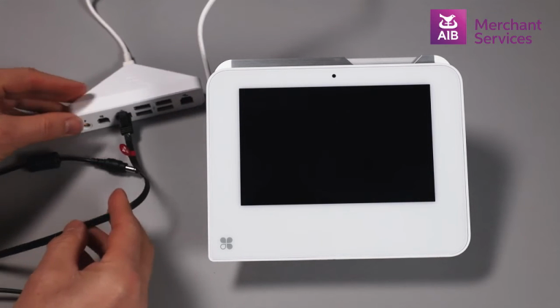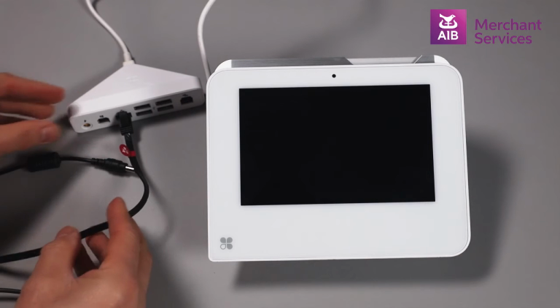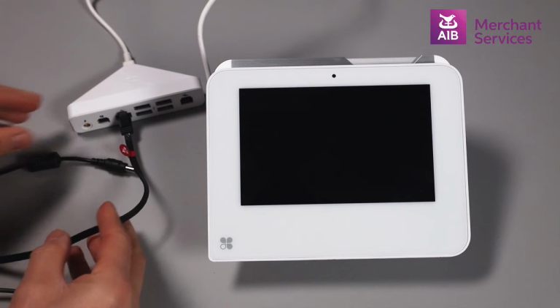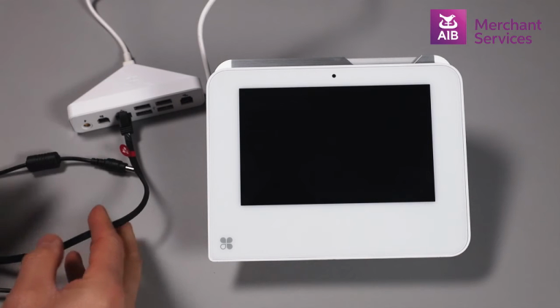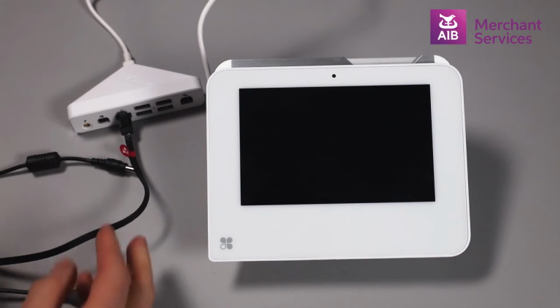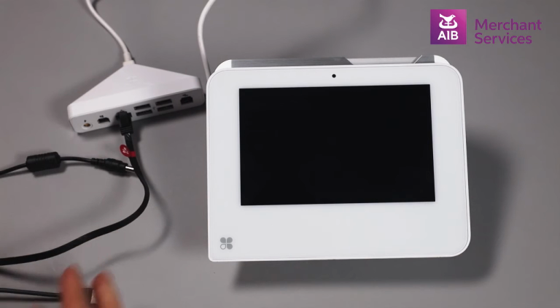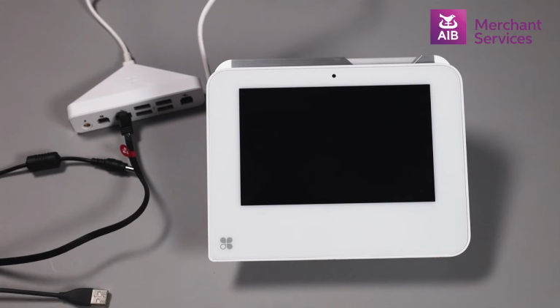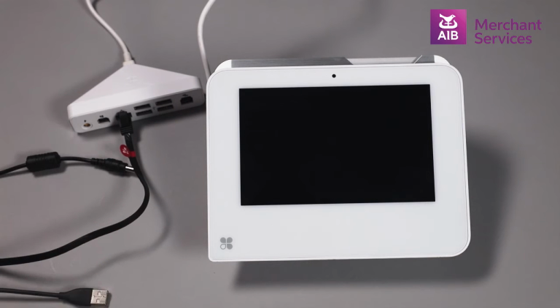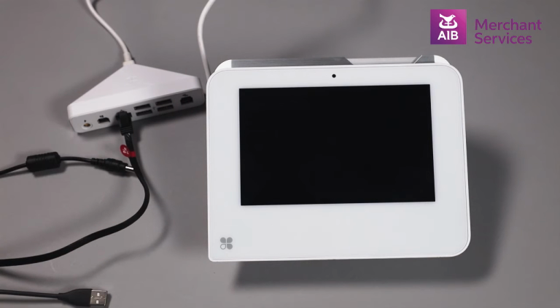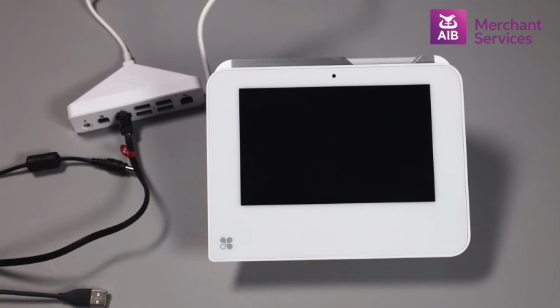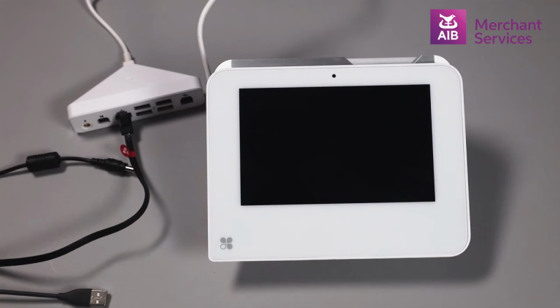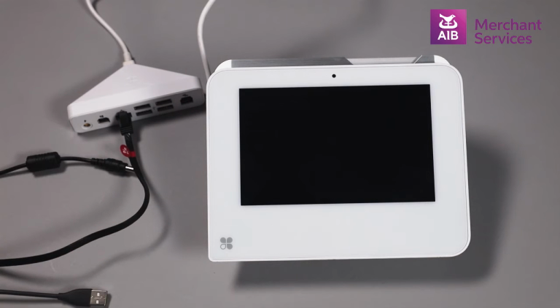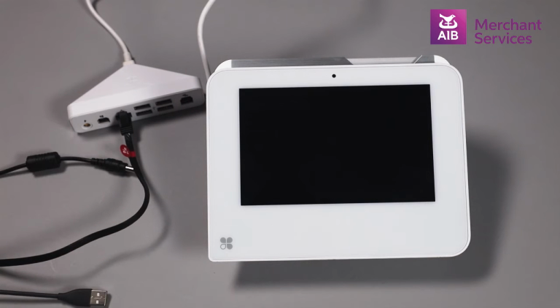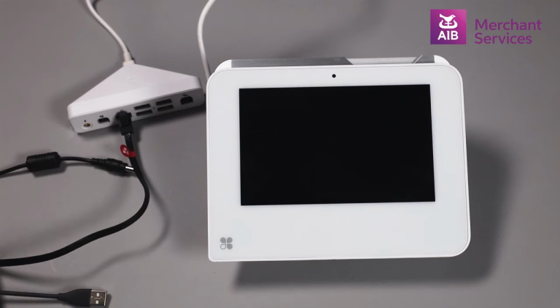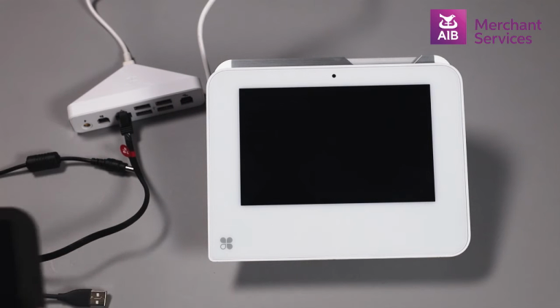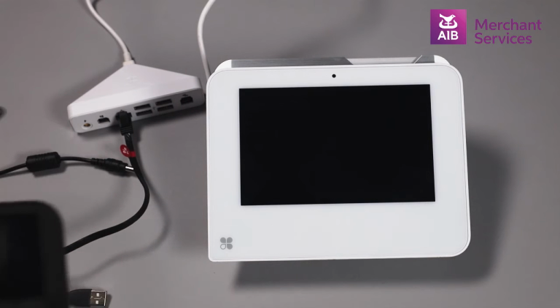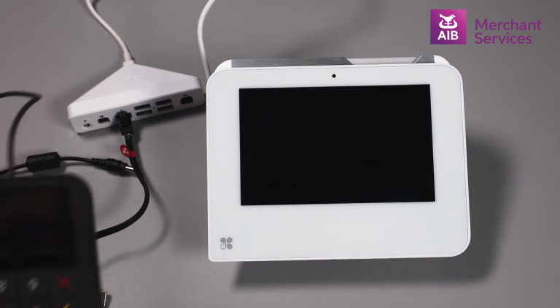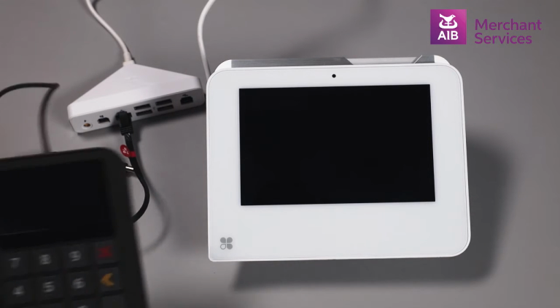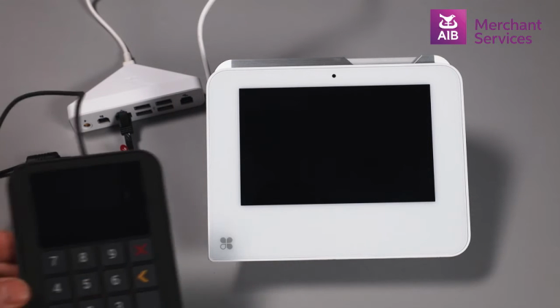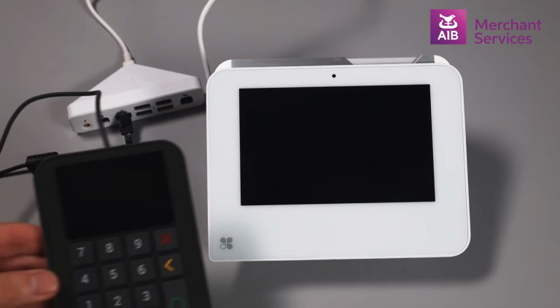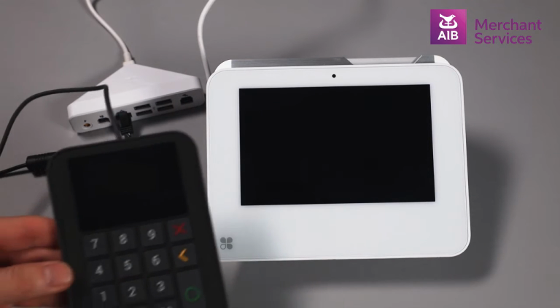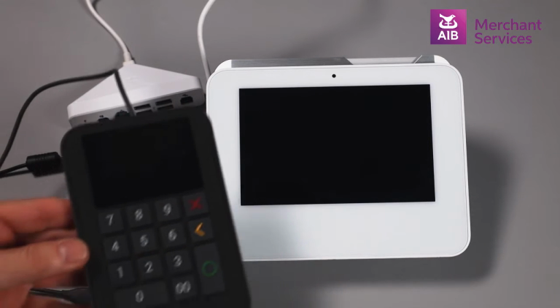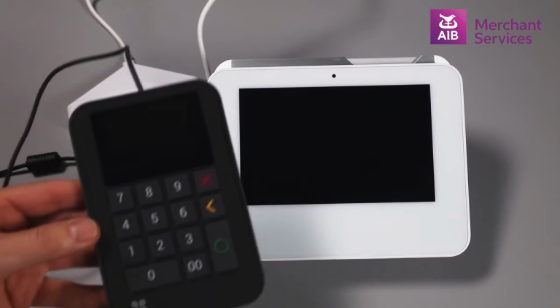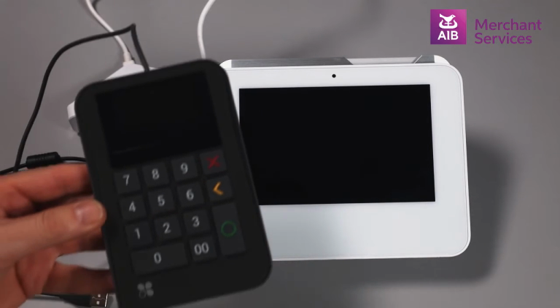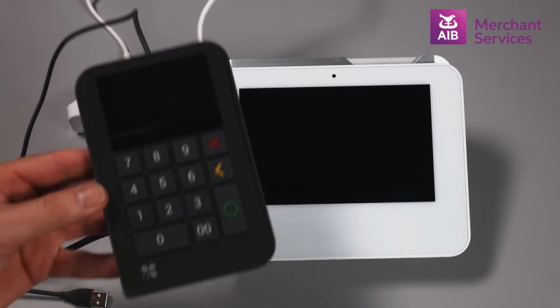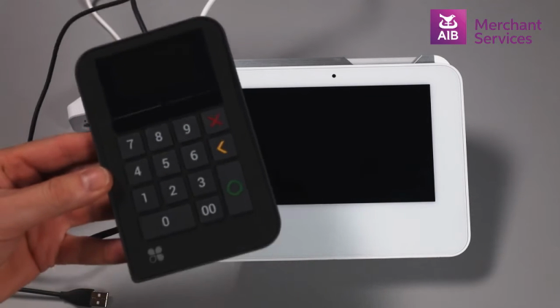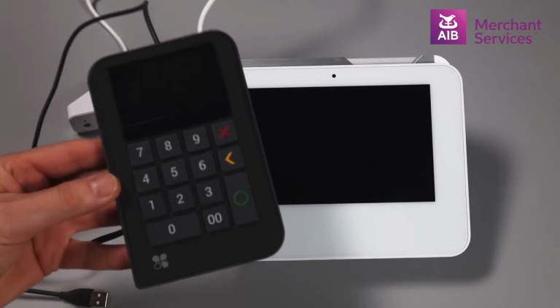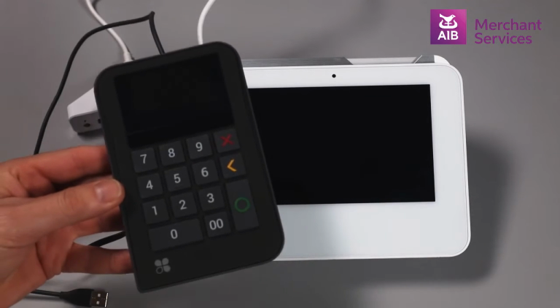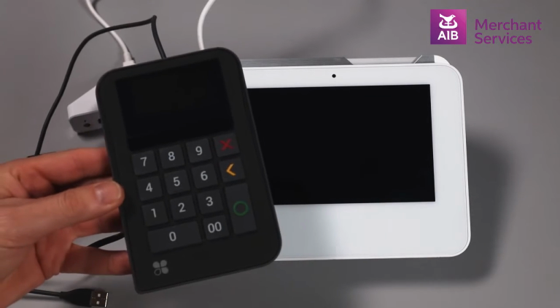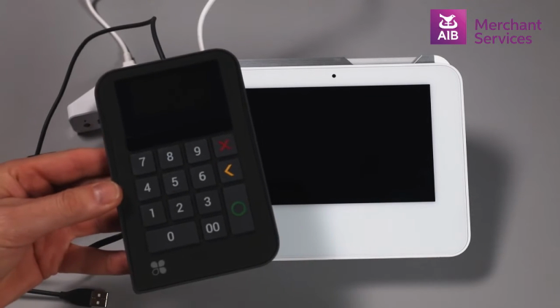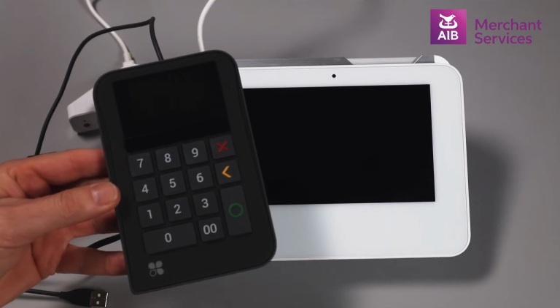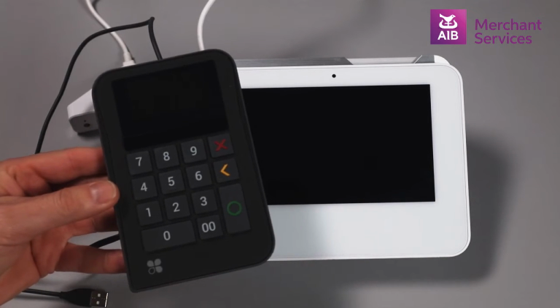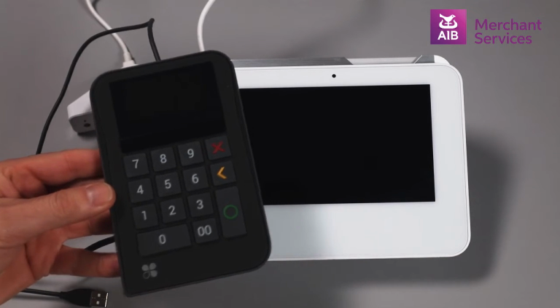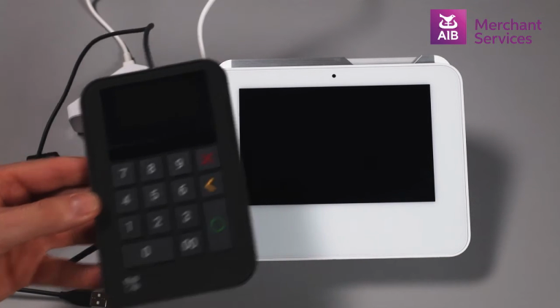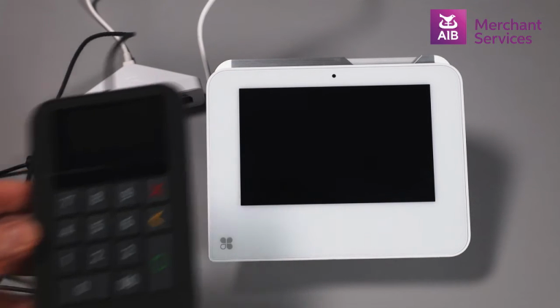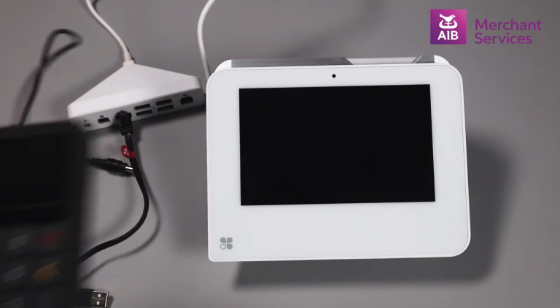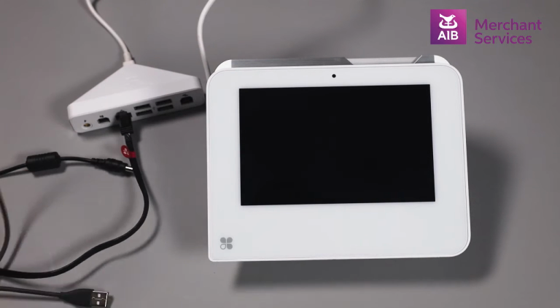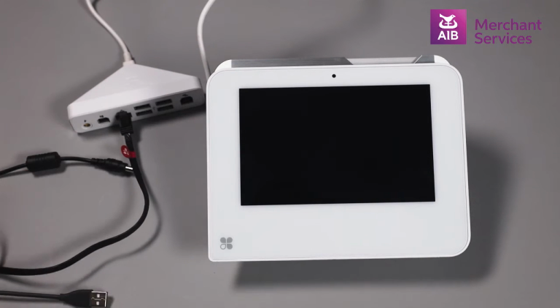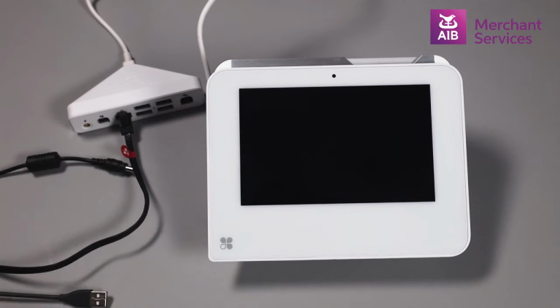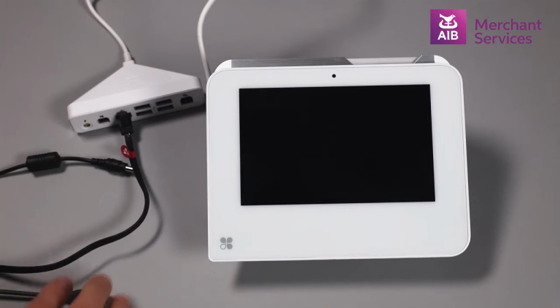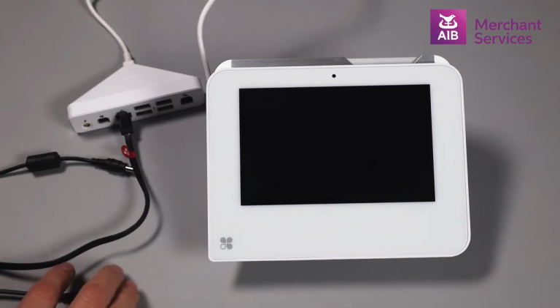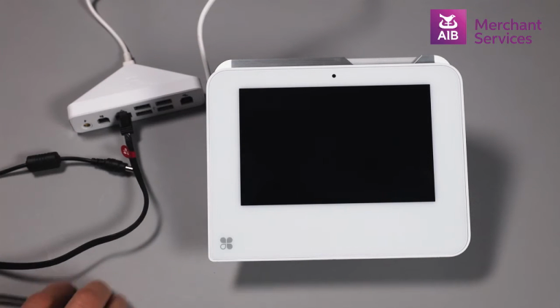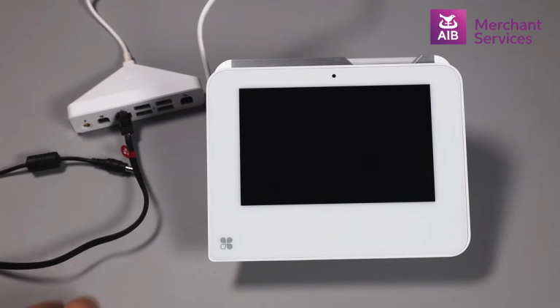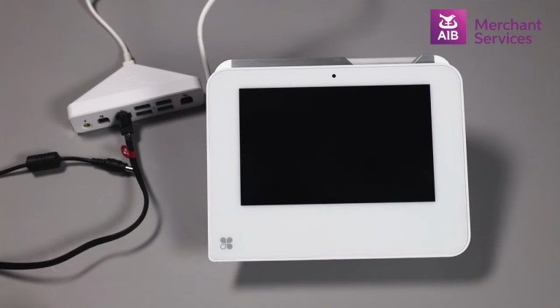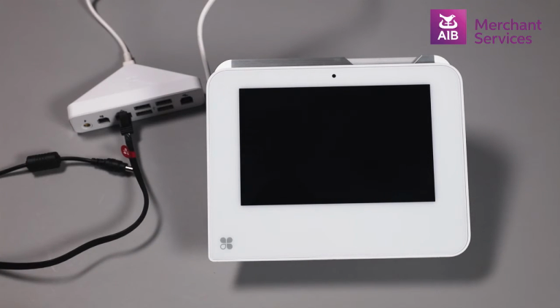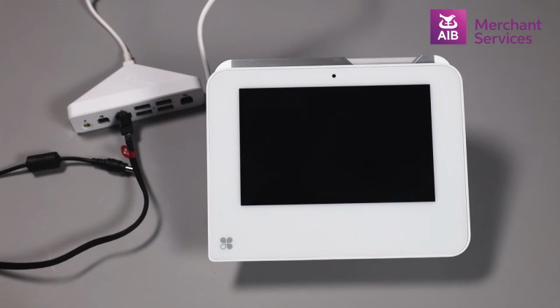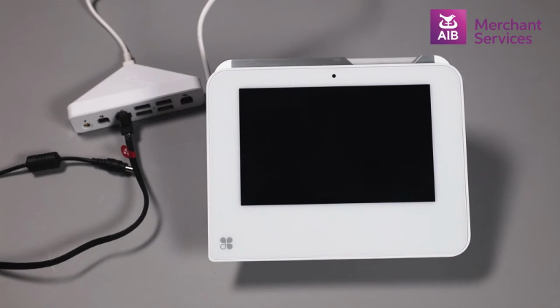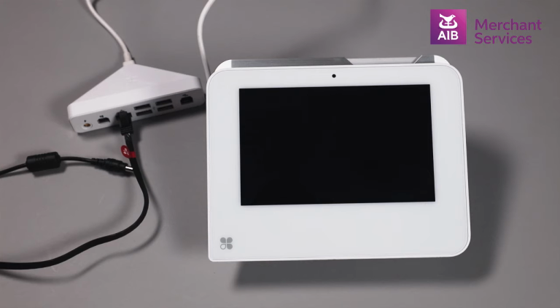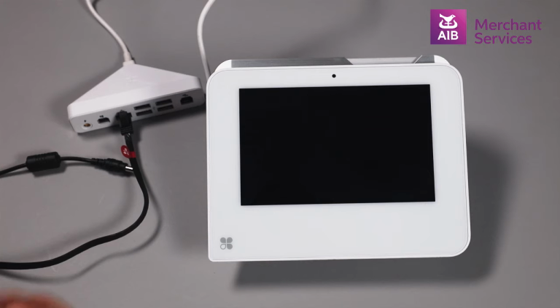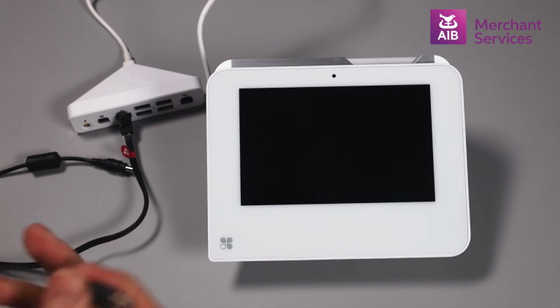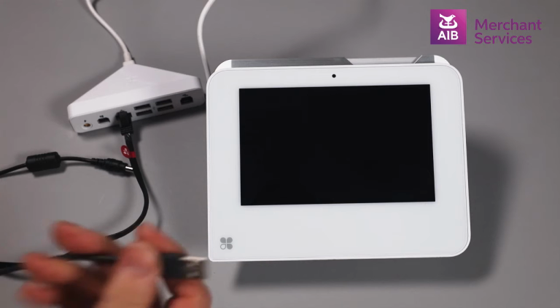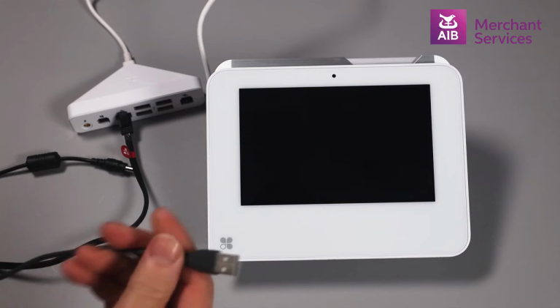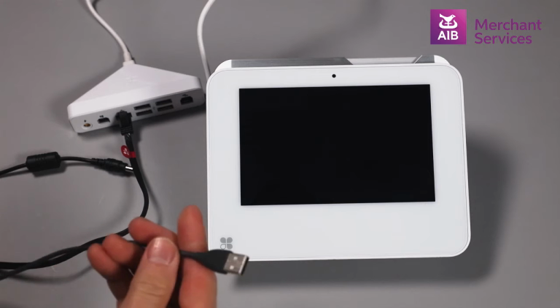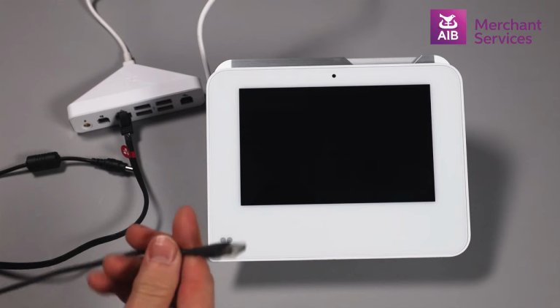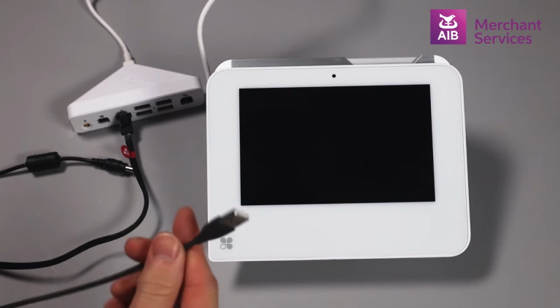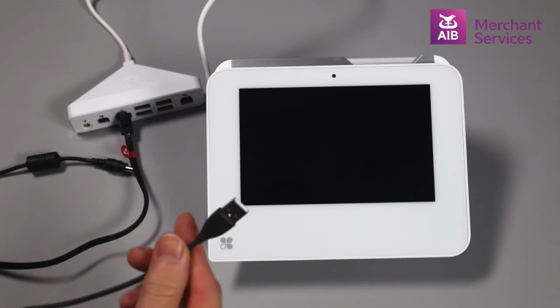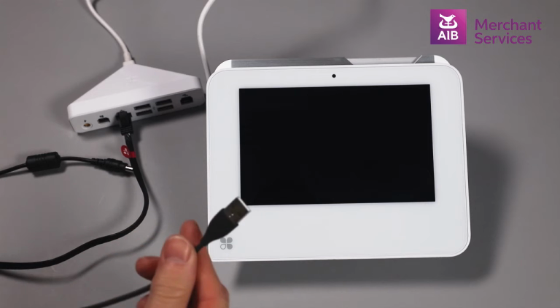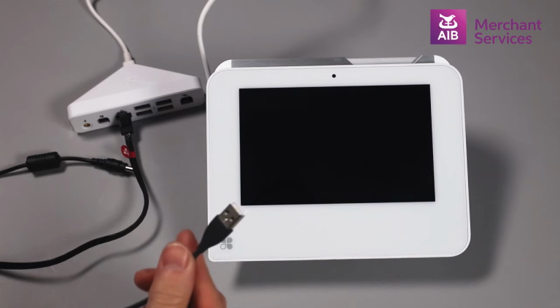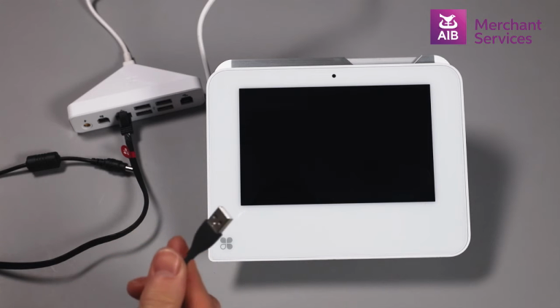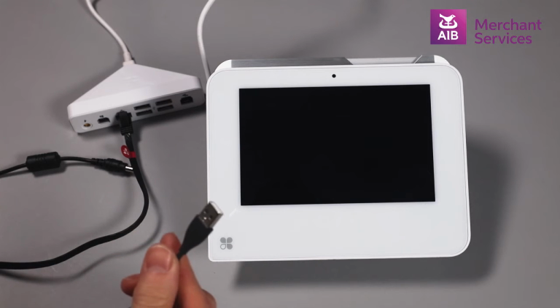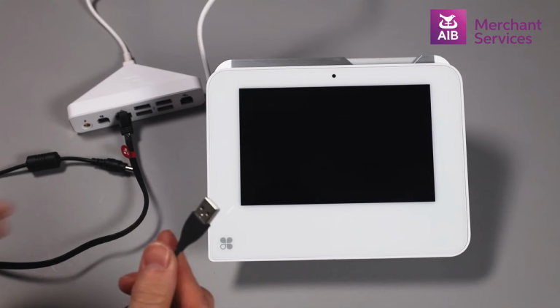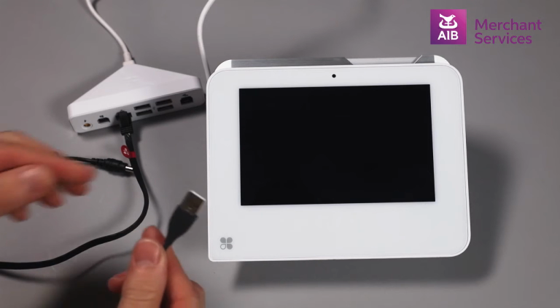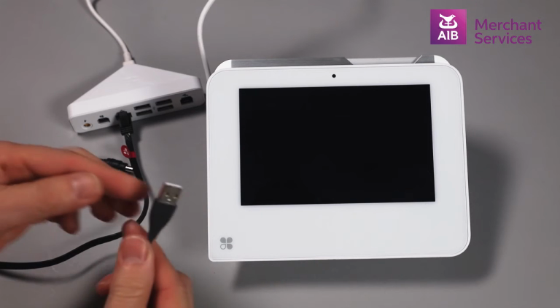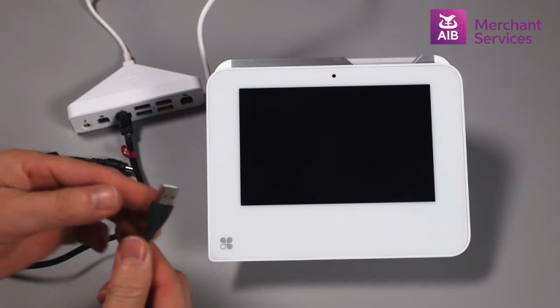If you are using a merchant-facing keypad, connect the USB cable into any of the USB ports on the connection hub.